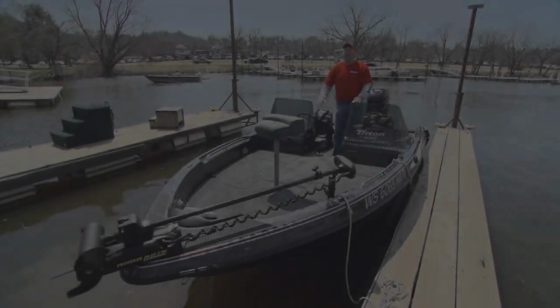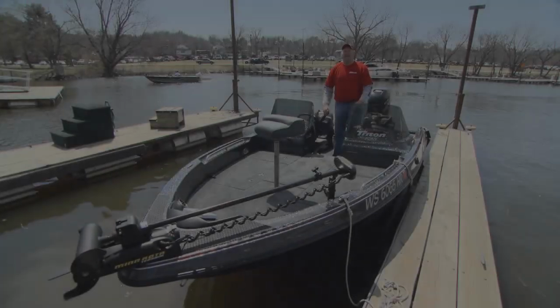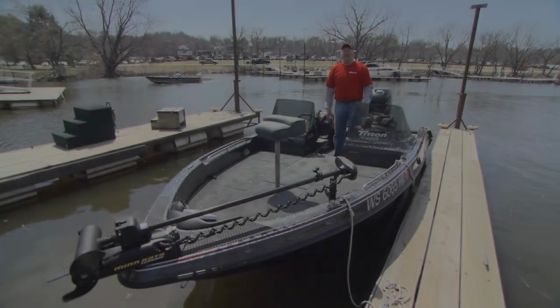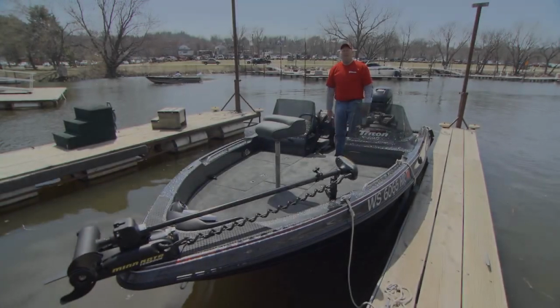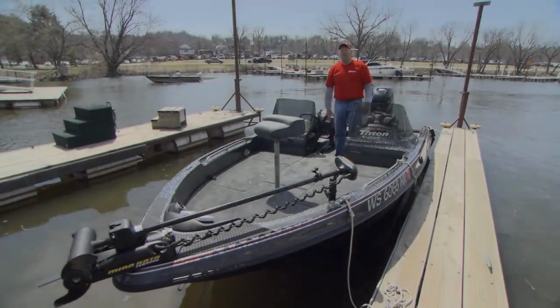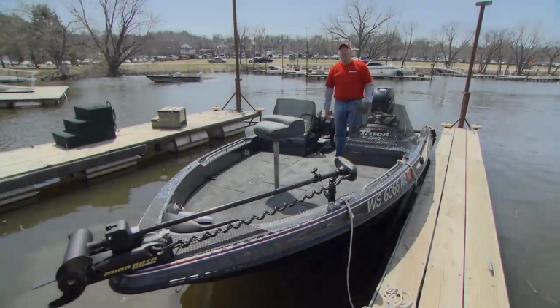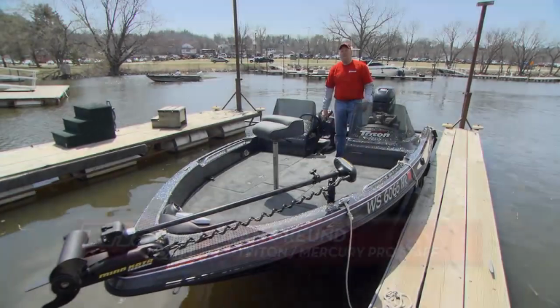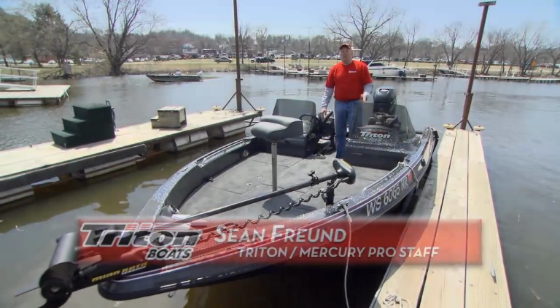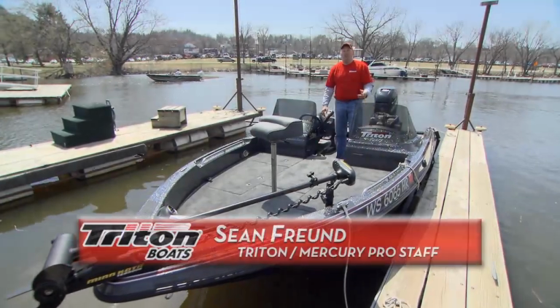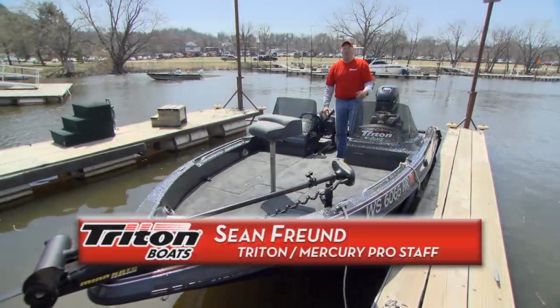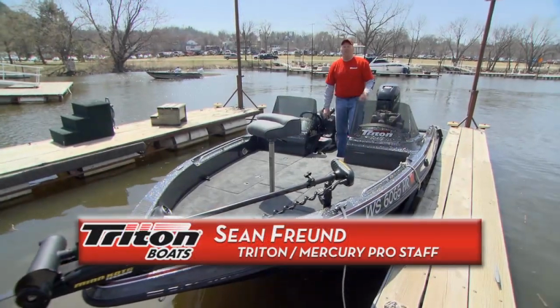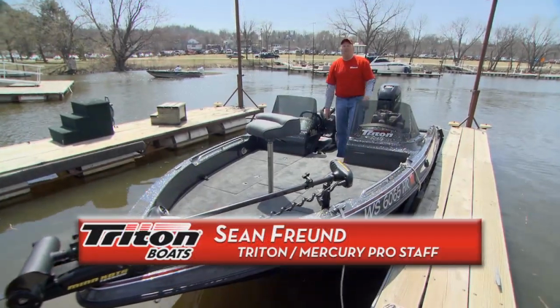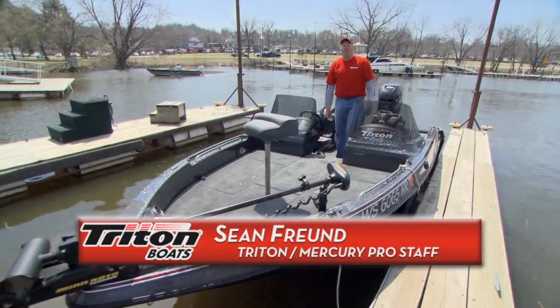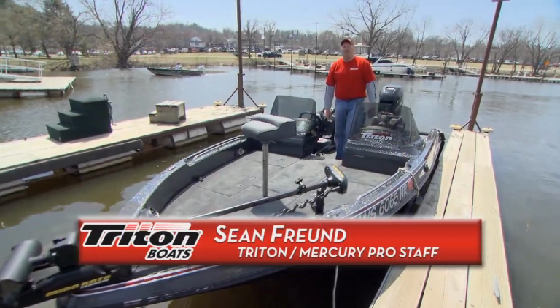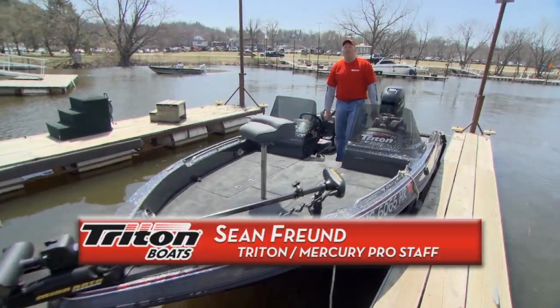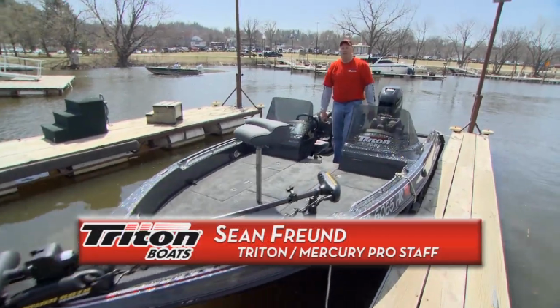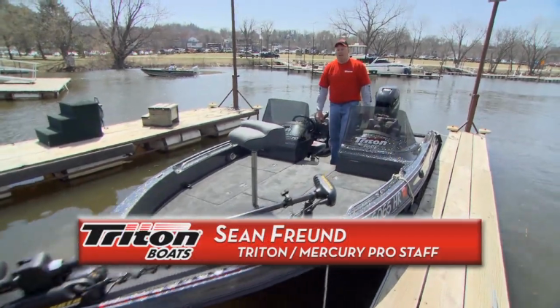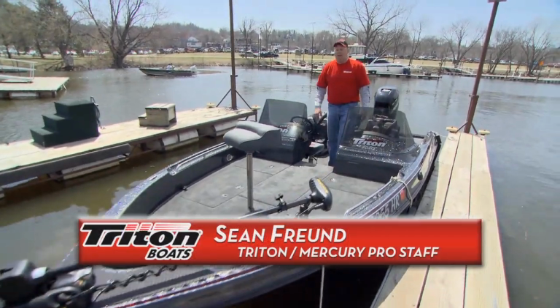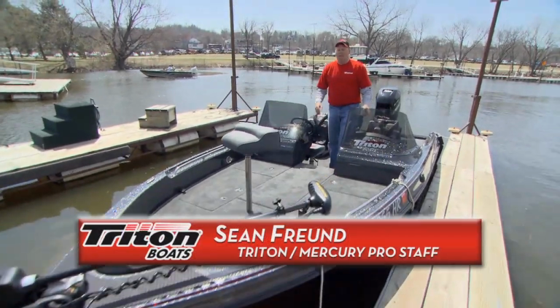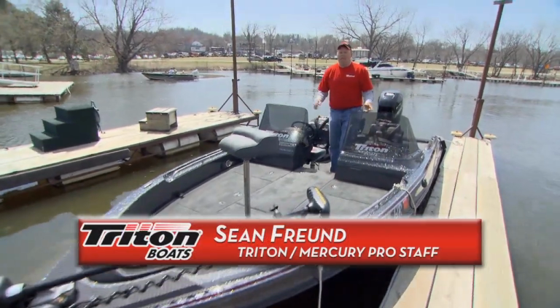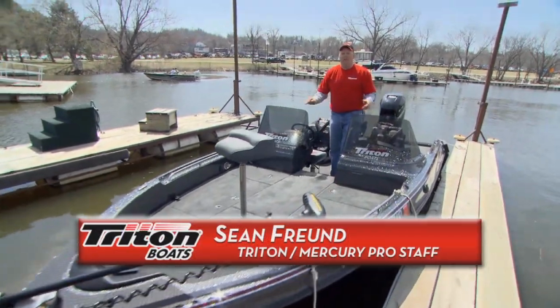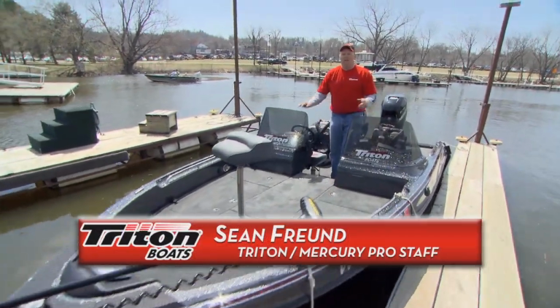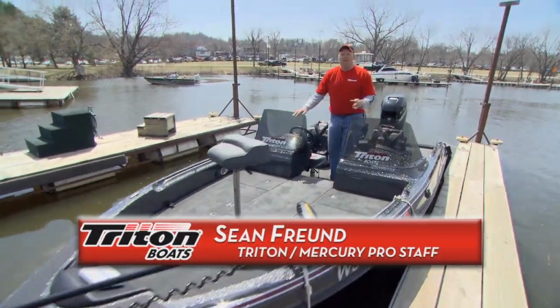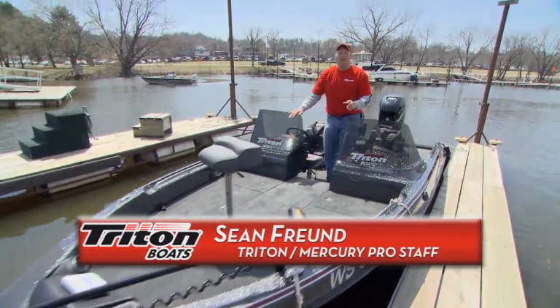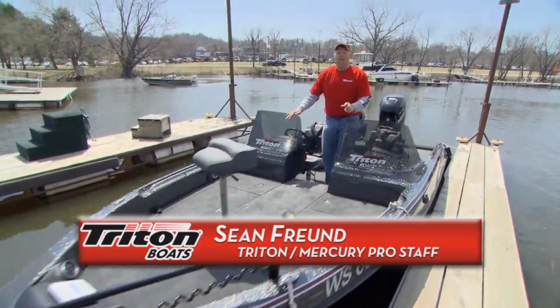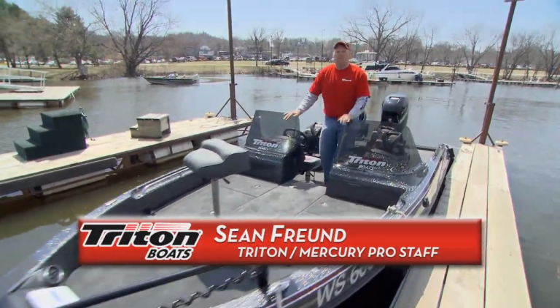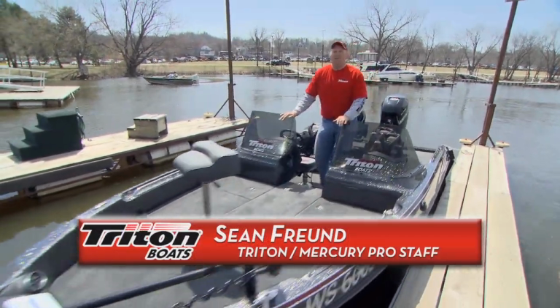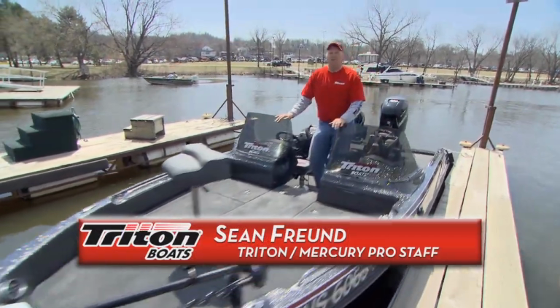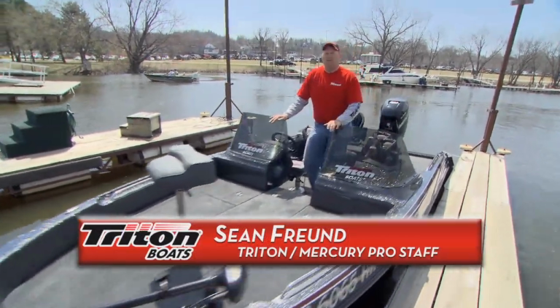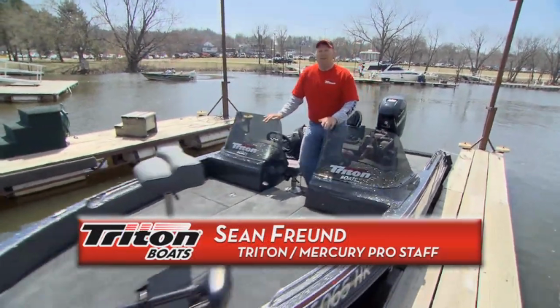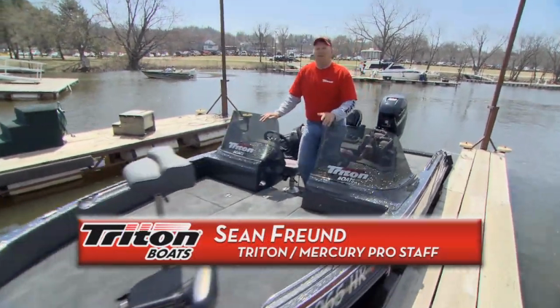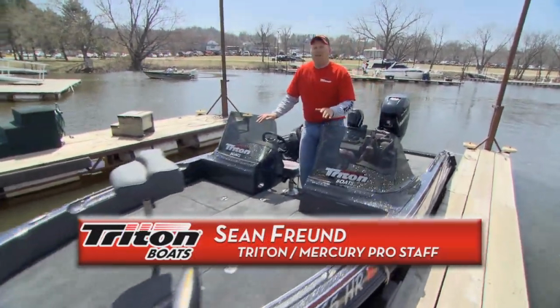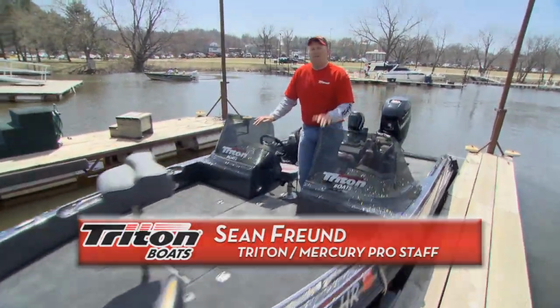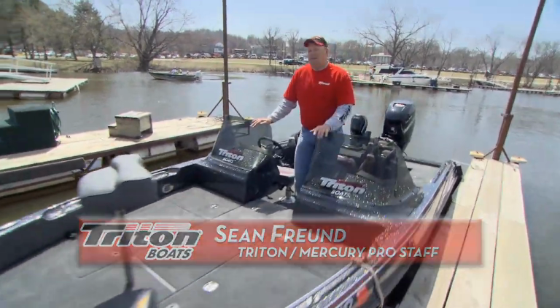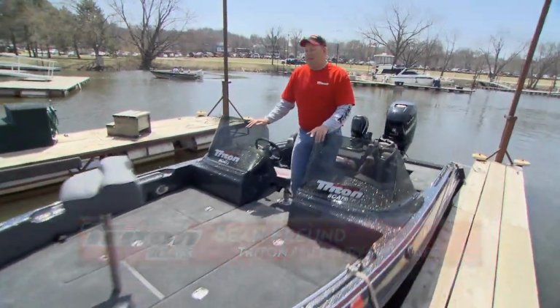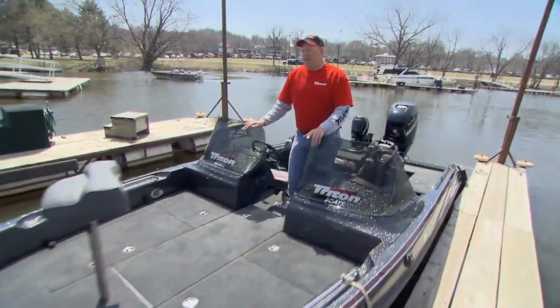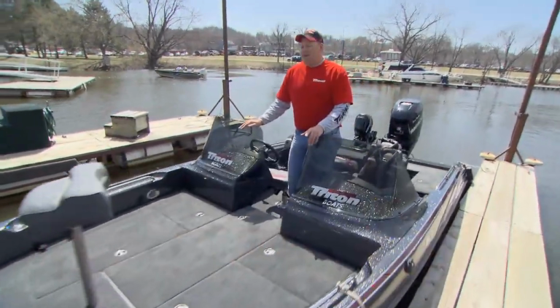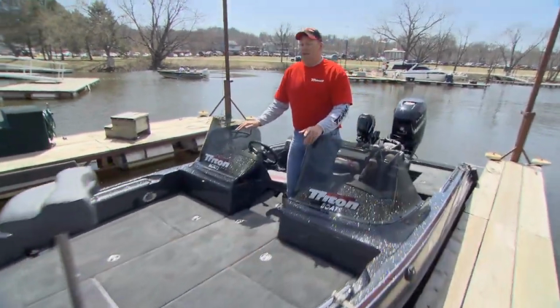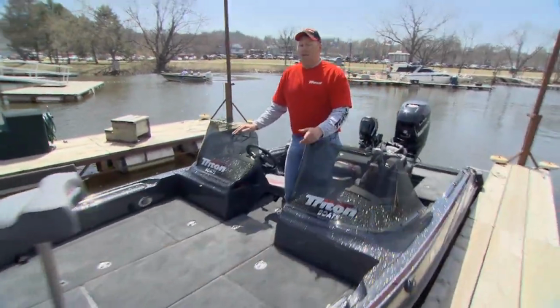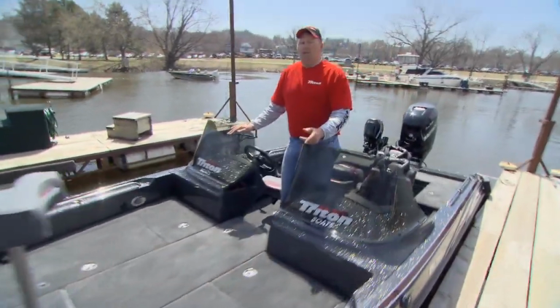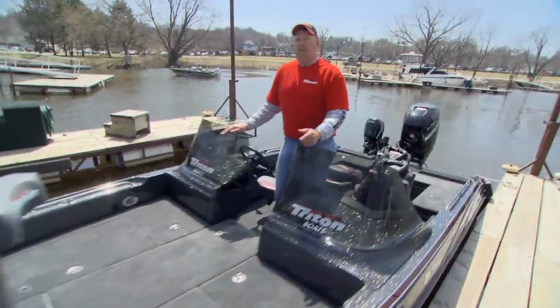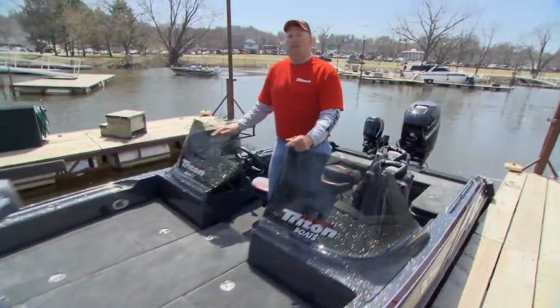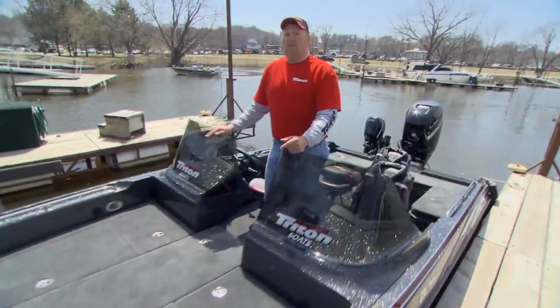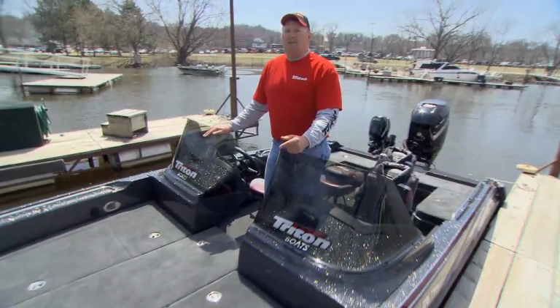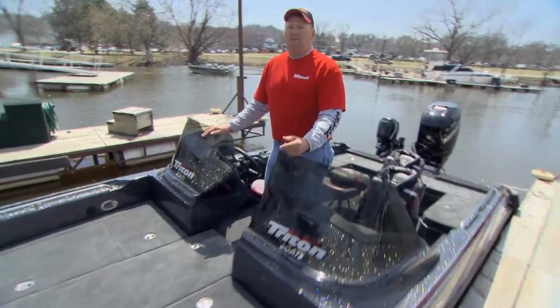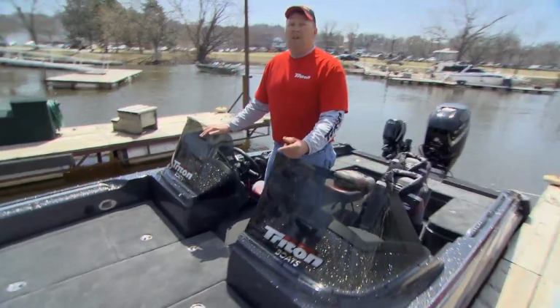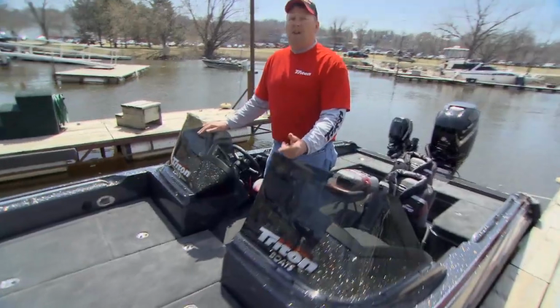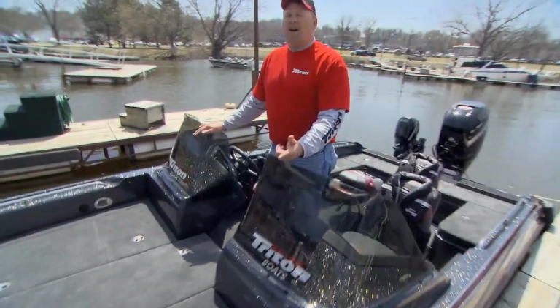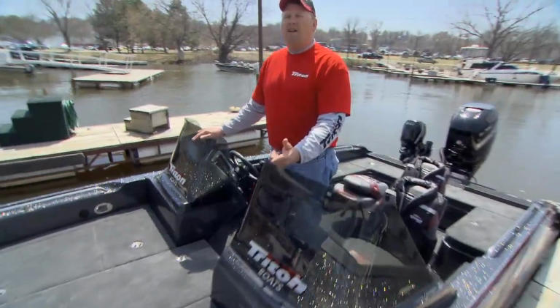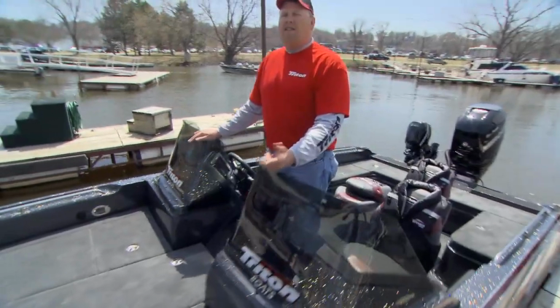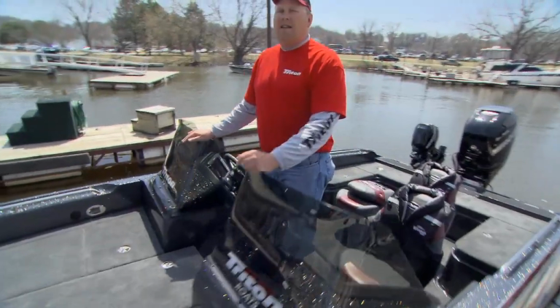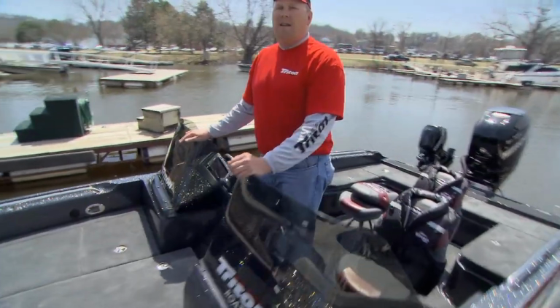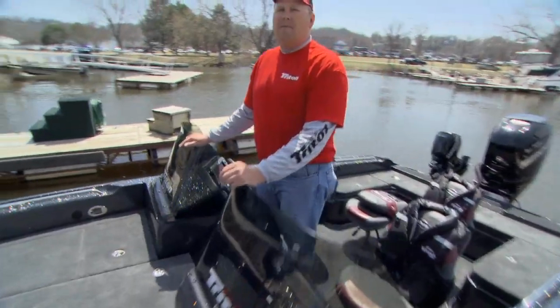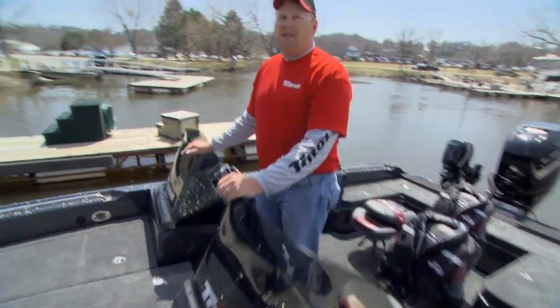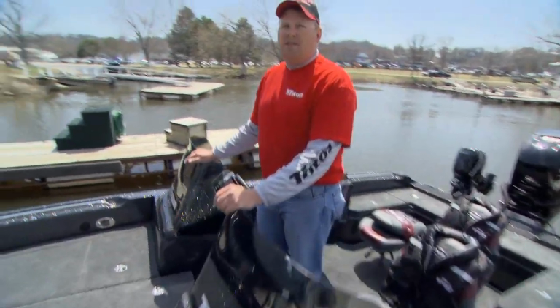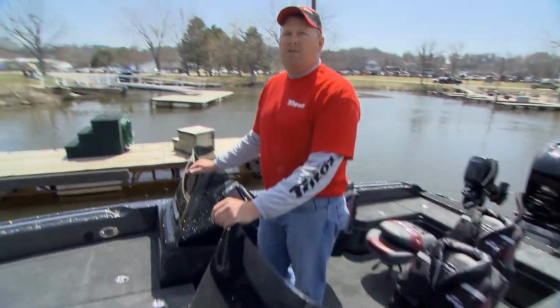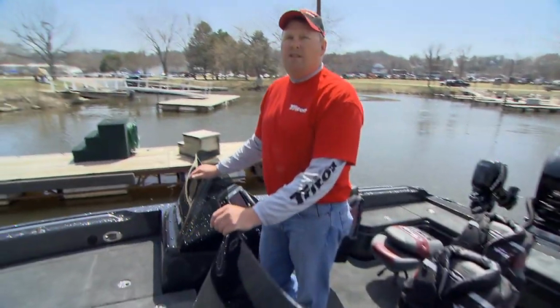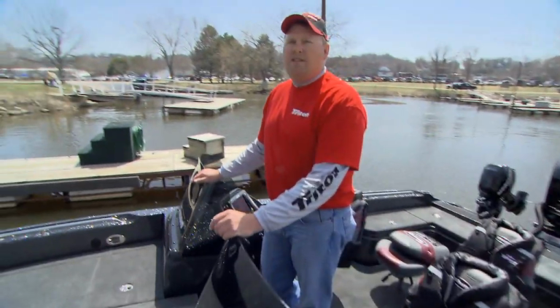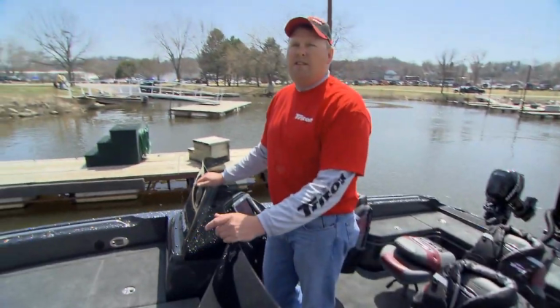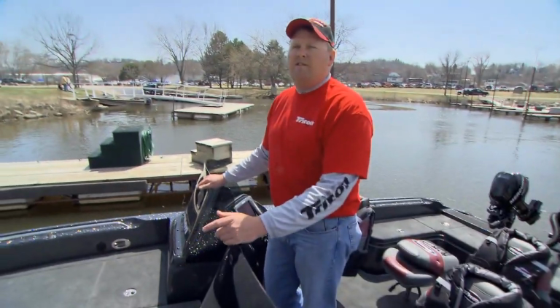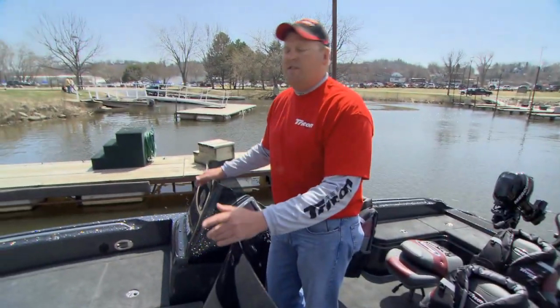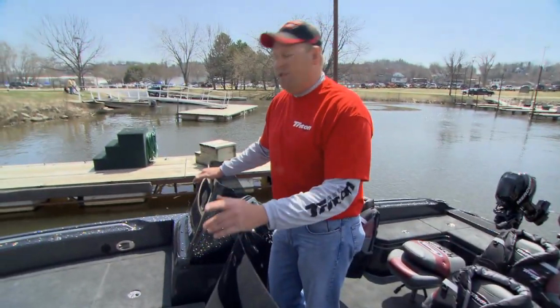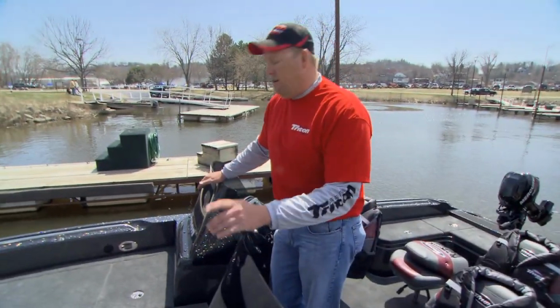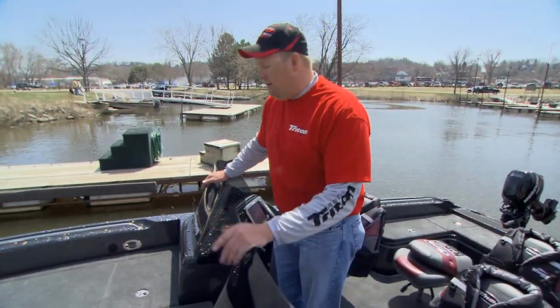Hi, my name is Sean Freund. I'm with the Triton Mercury Pro Staff team and I want to show you a little bit about how I set up my 216 Fish Hunter.